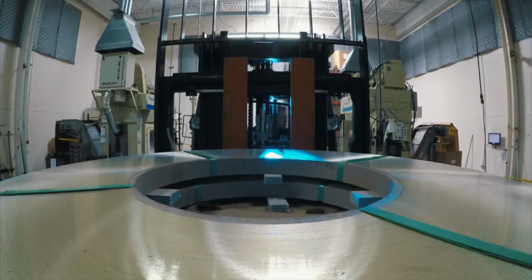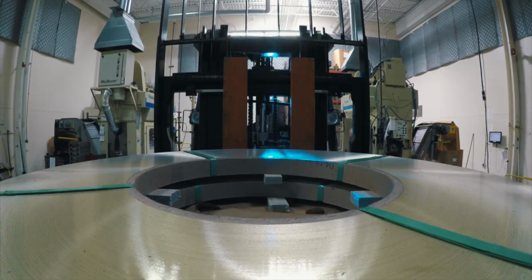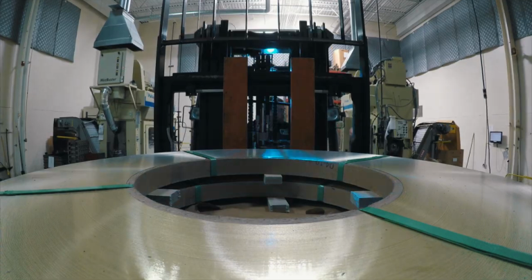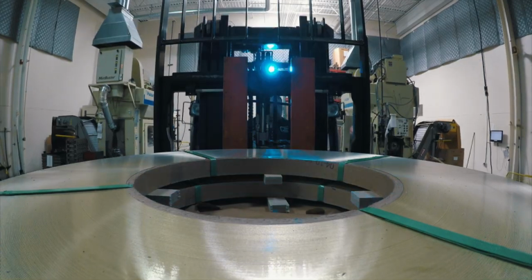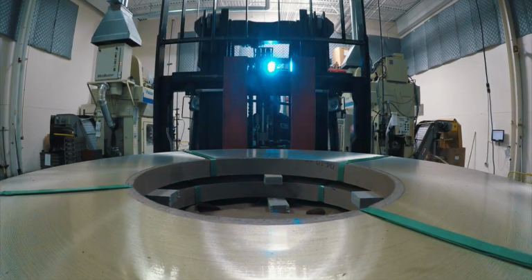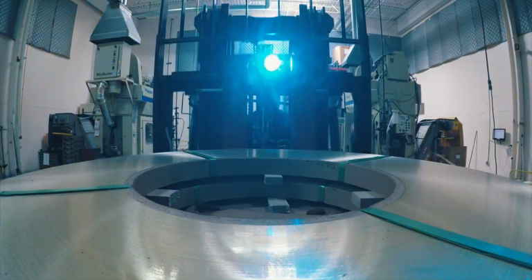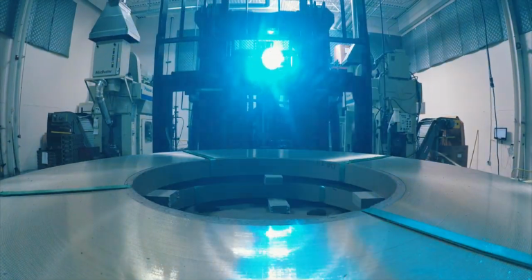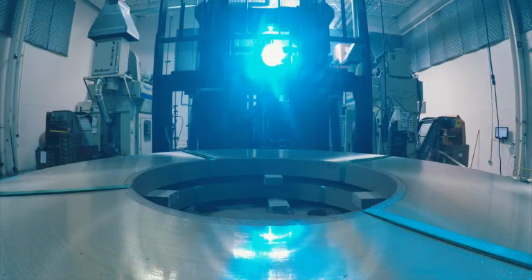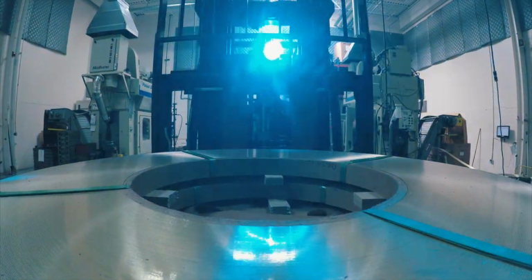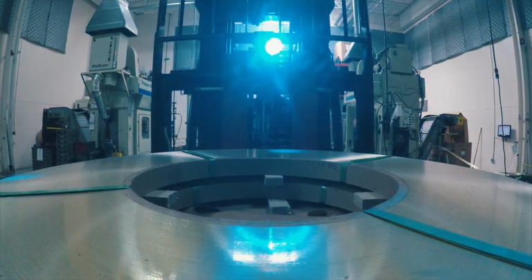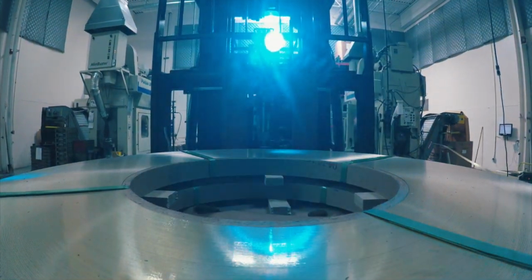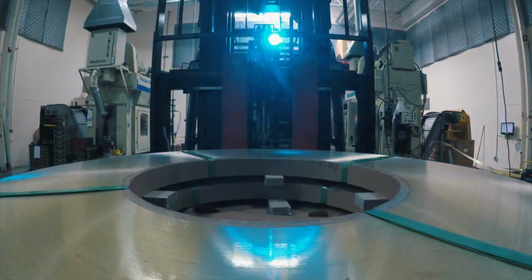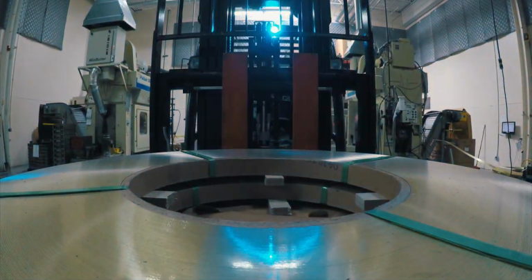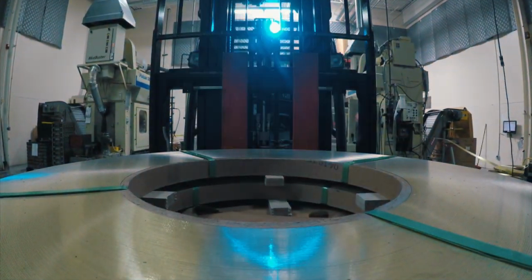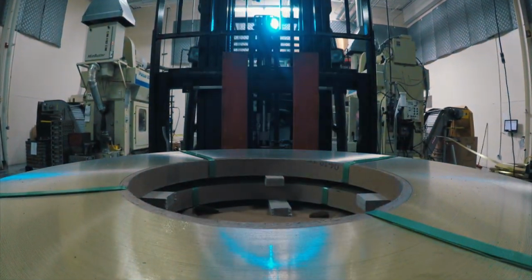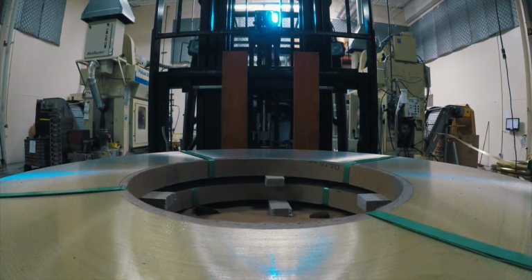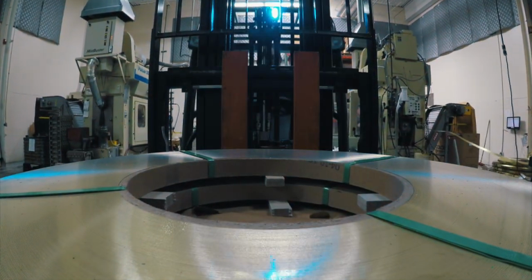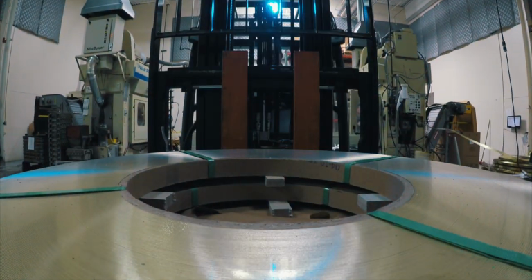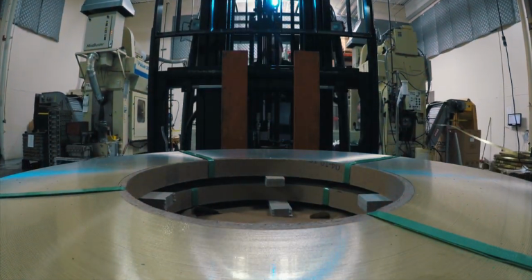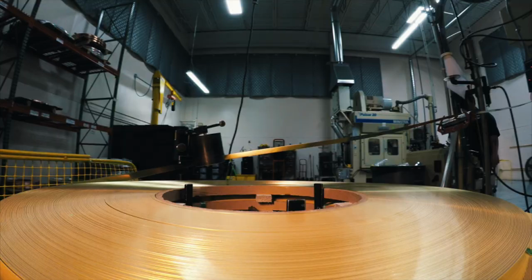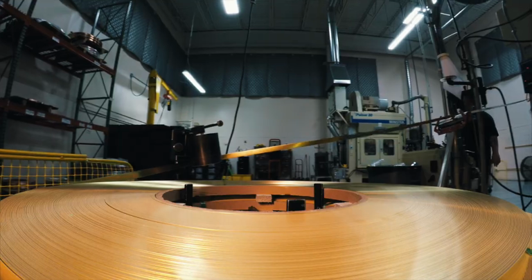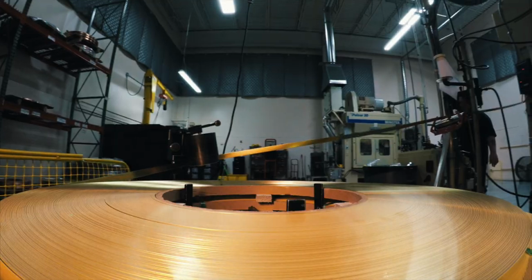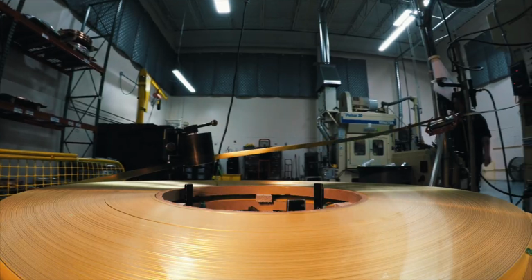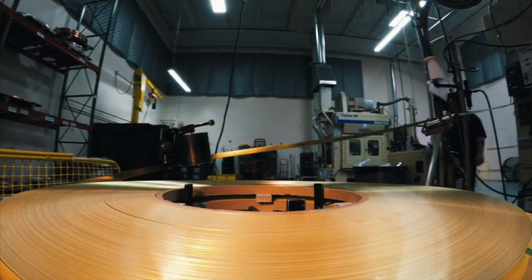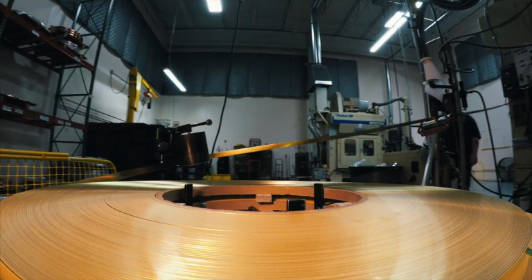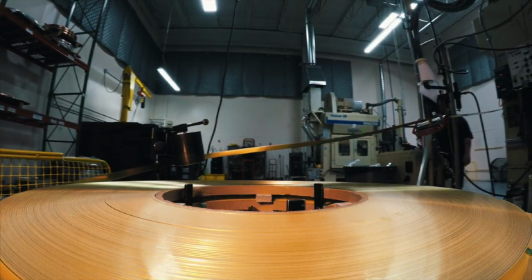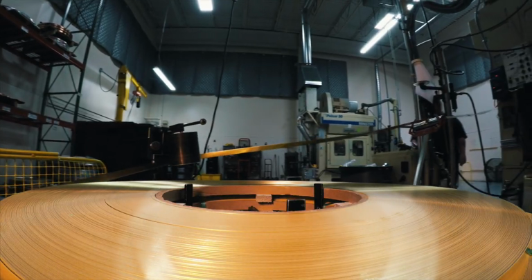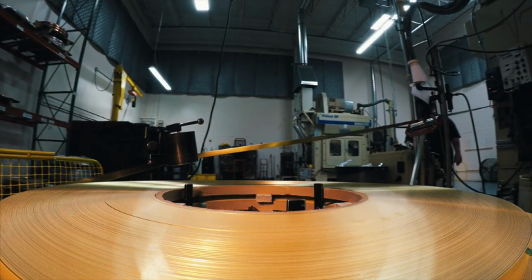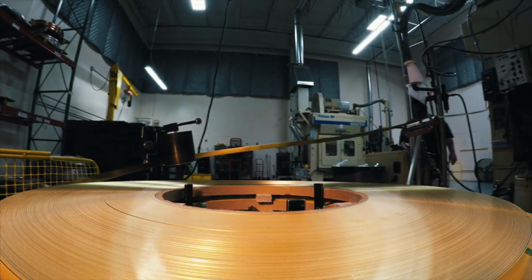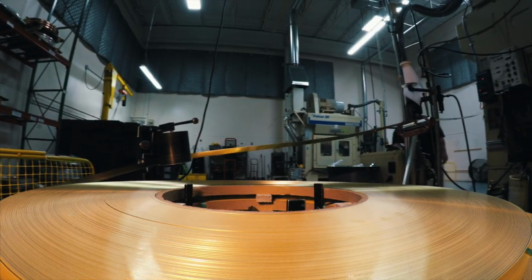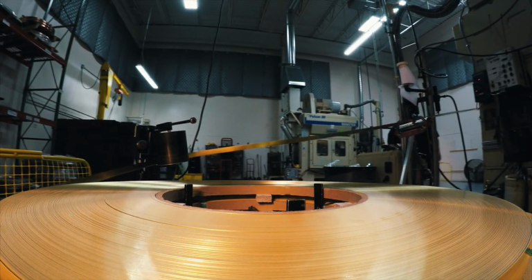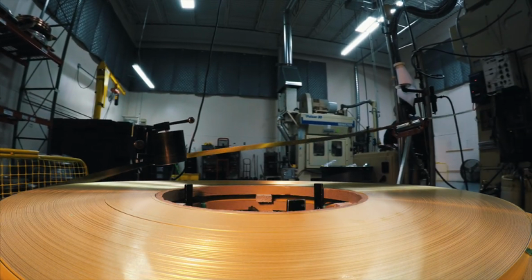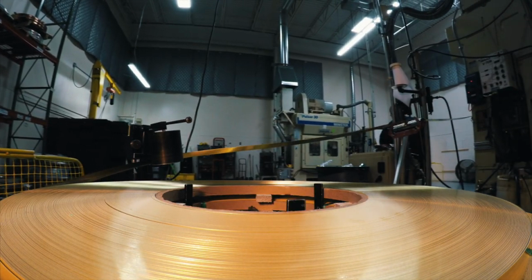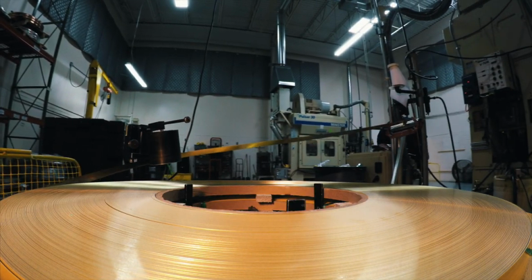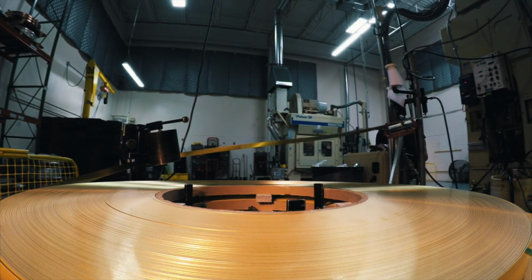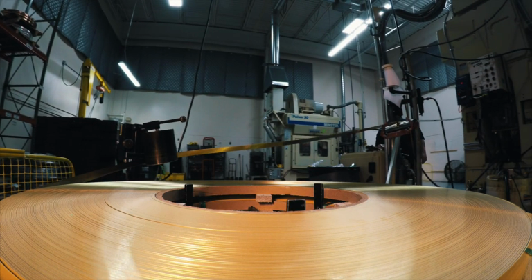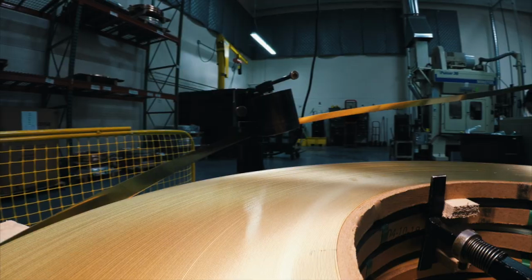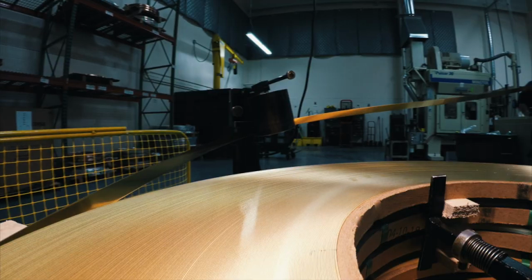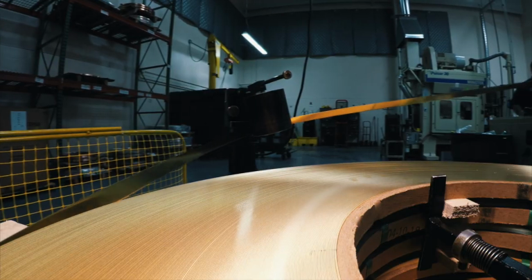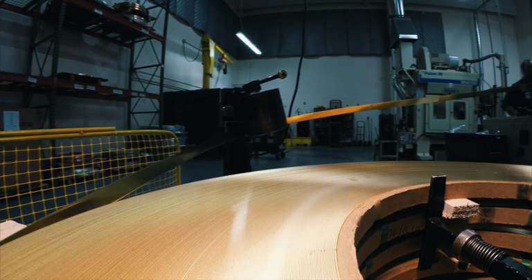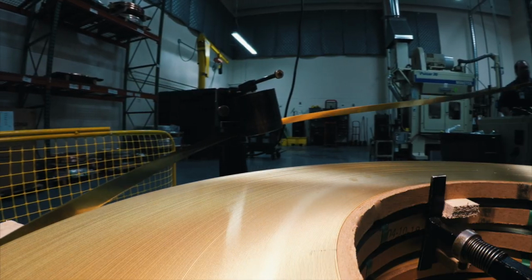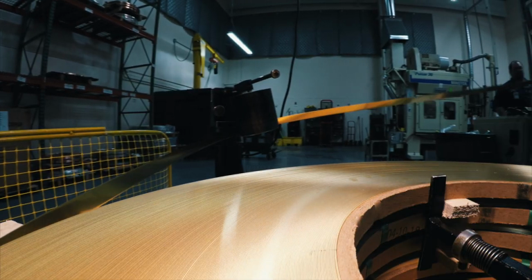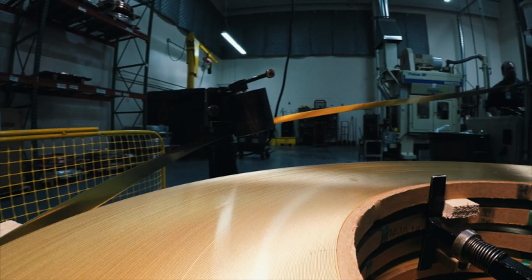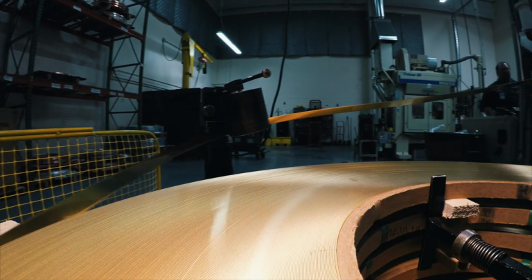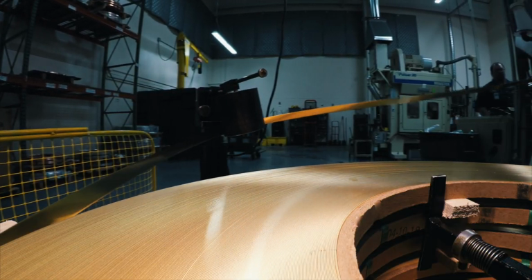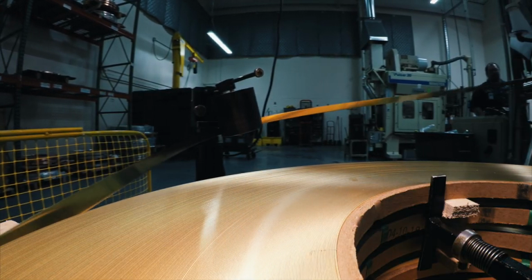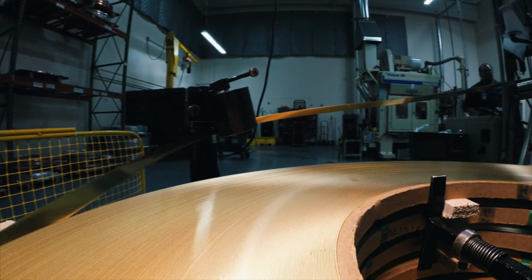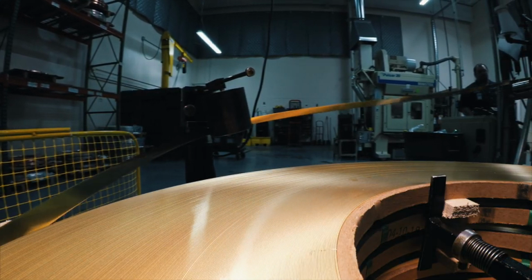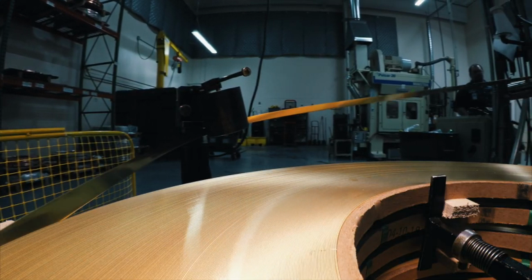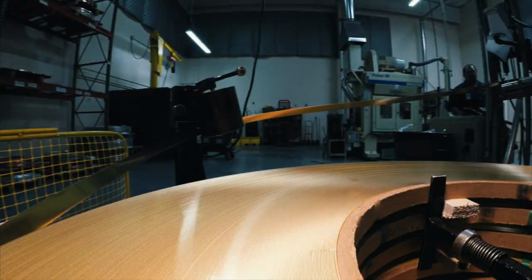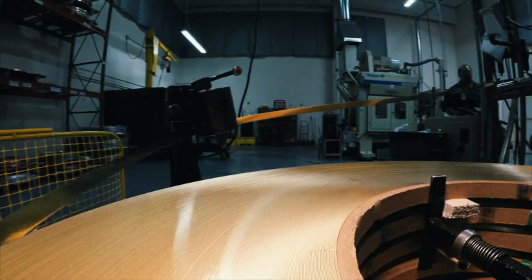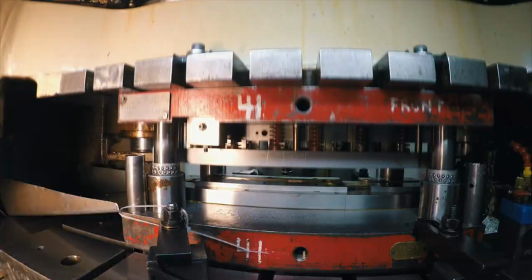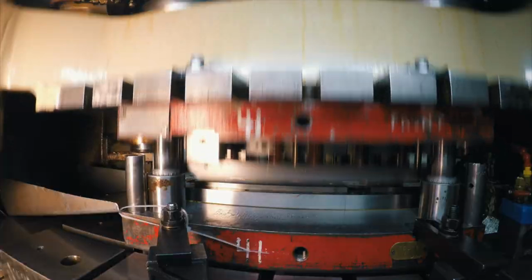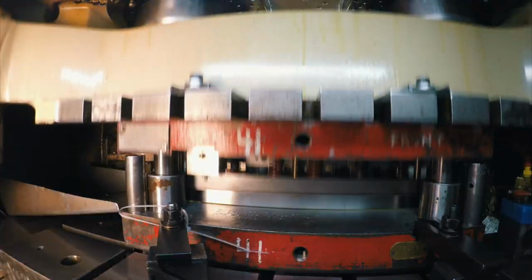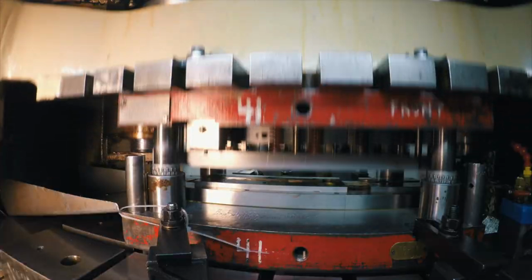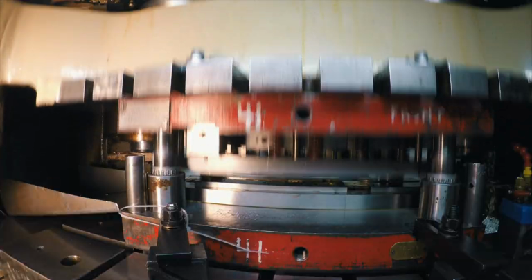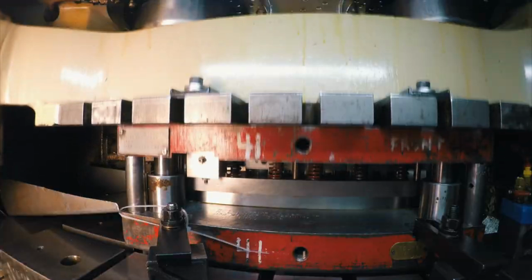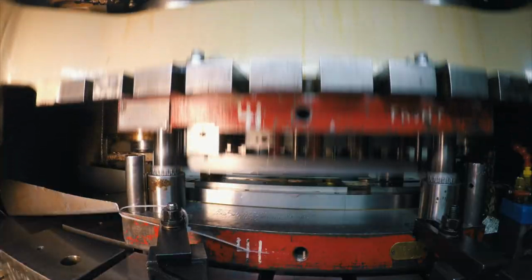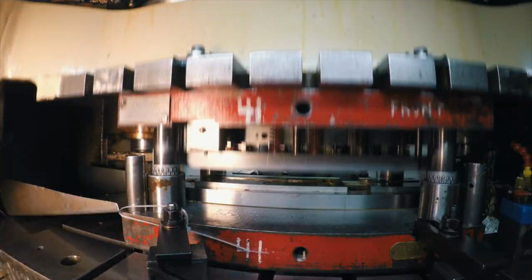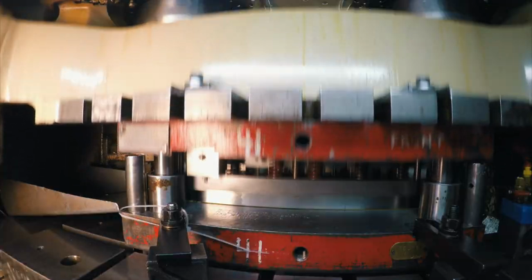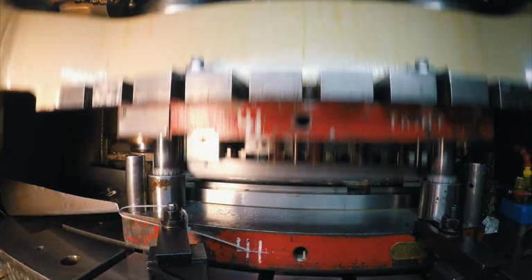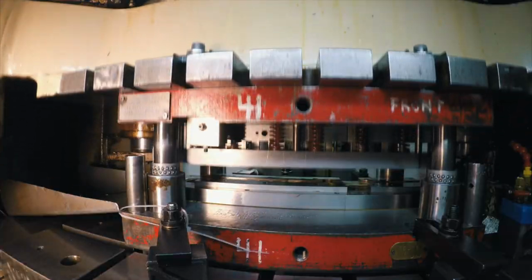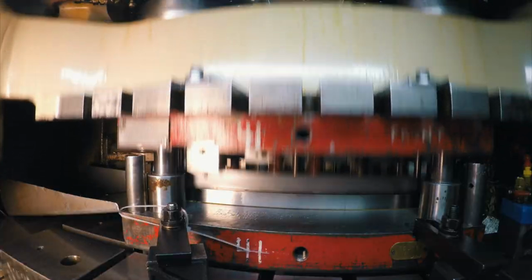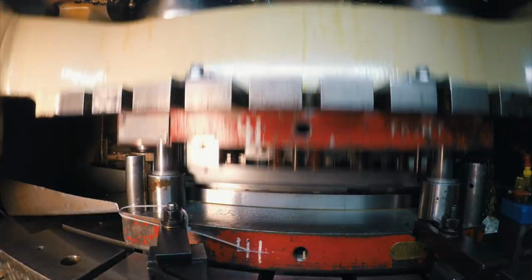Coils of metal are fed into a high-speed stamping press to be transformed into various electrical contacts for switches.